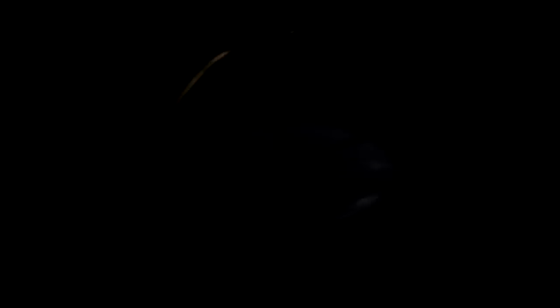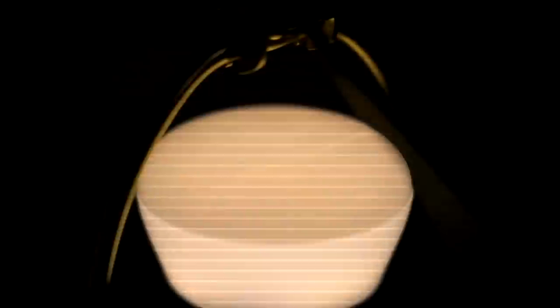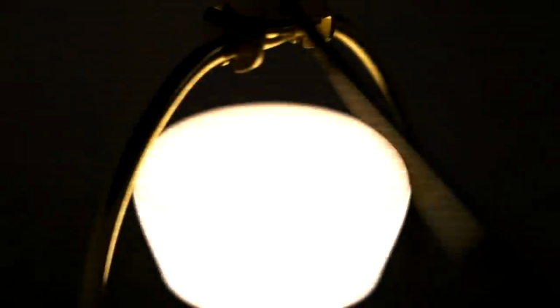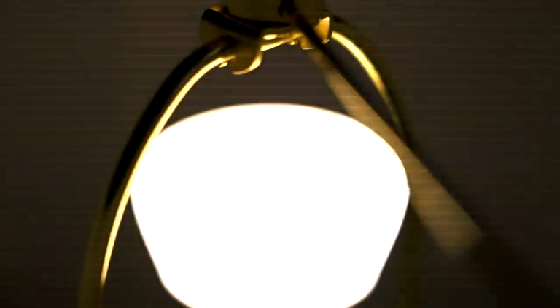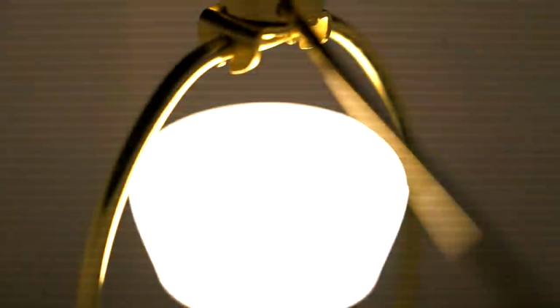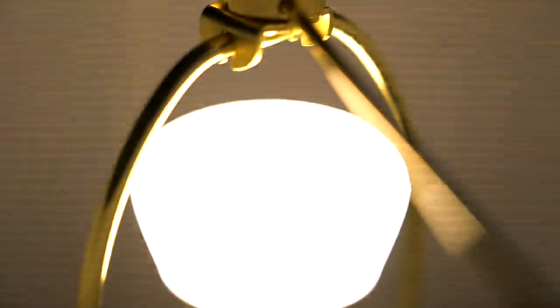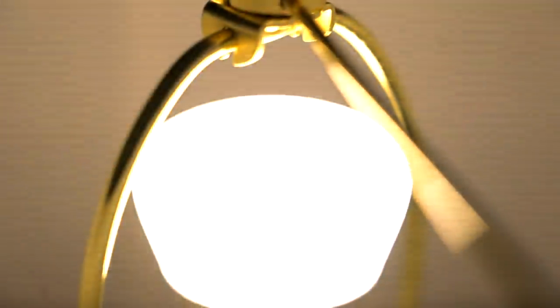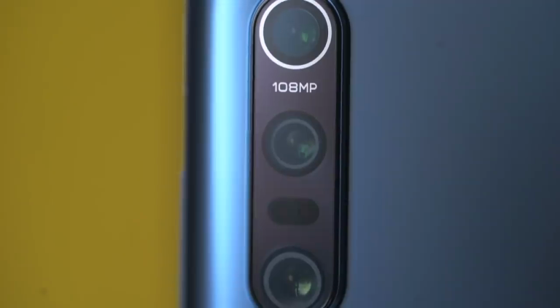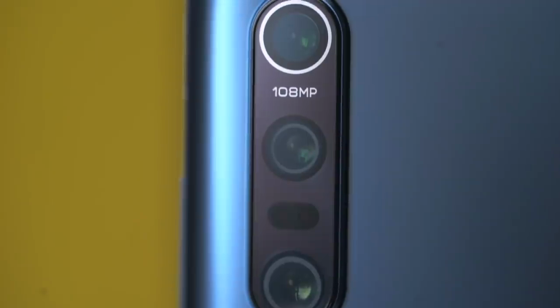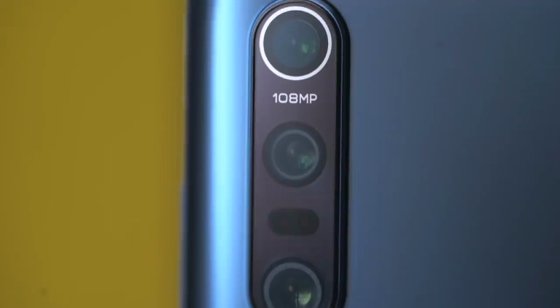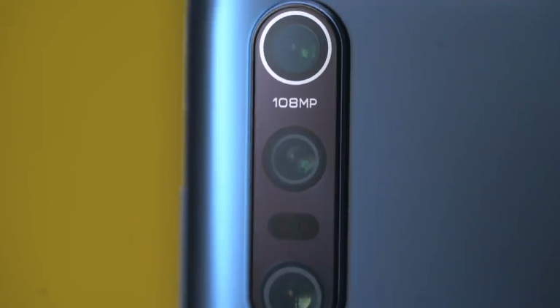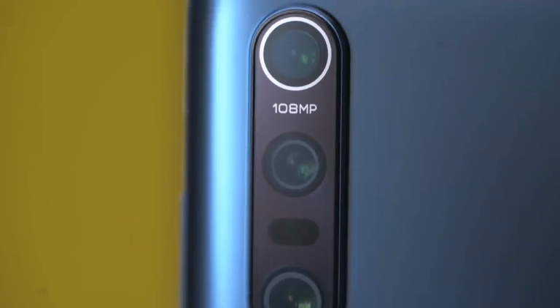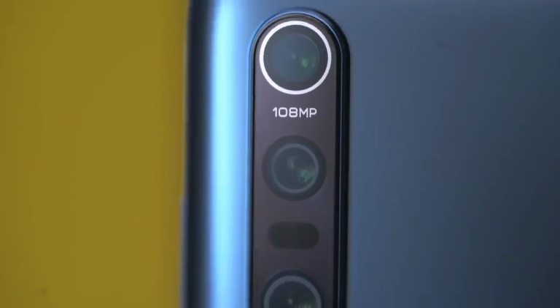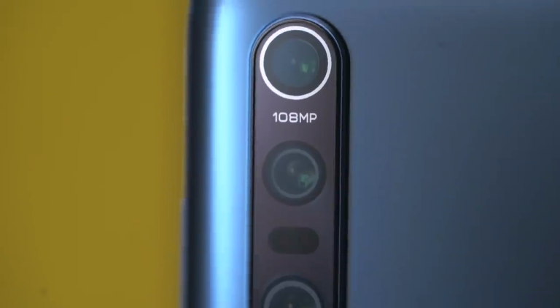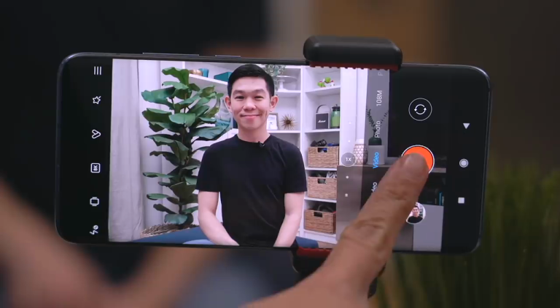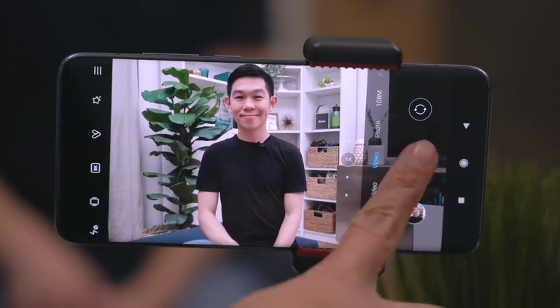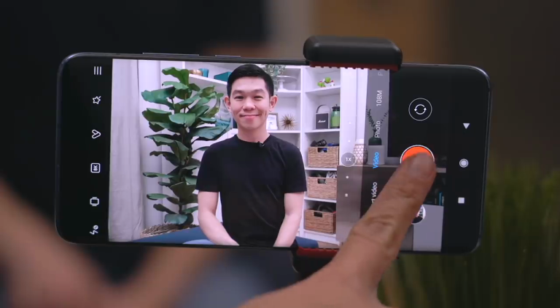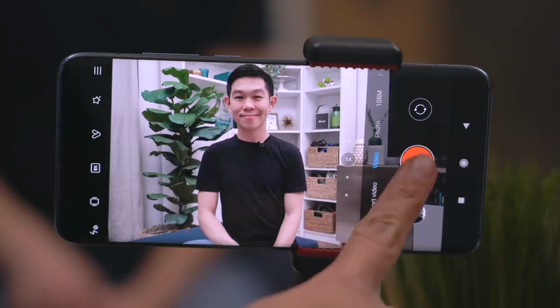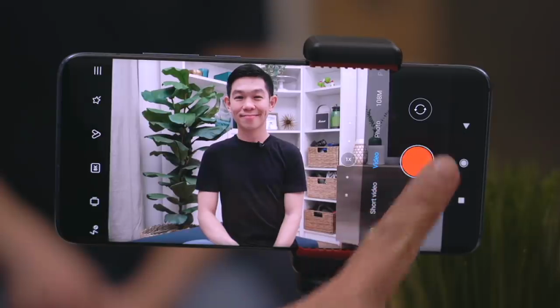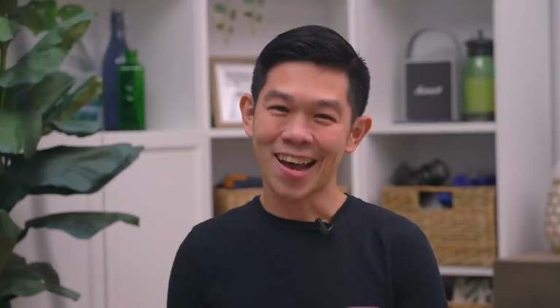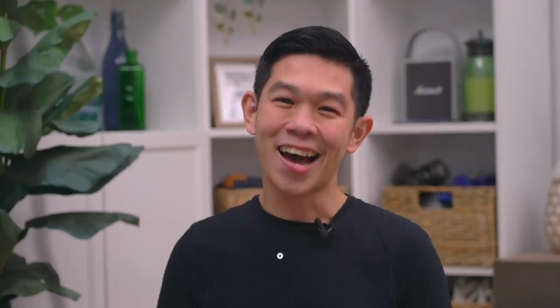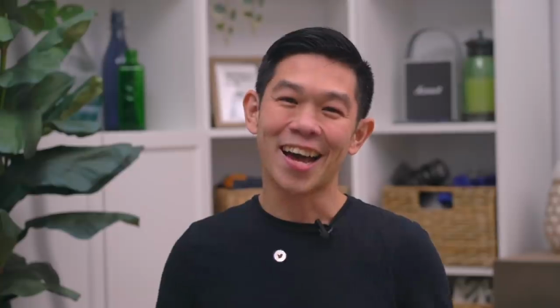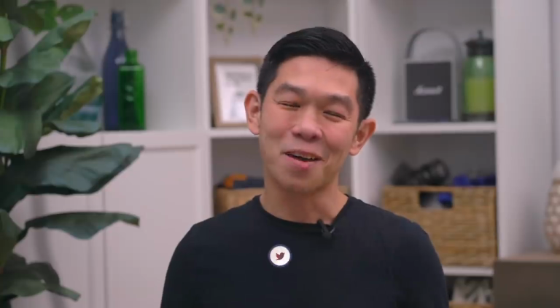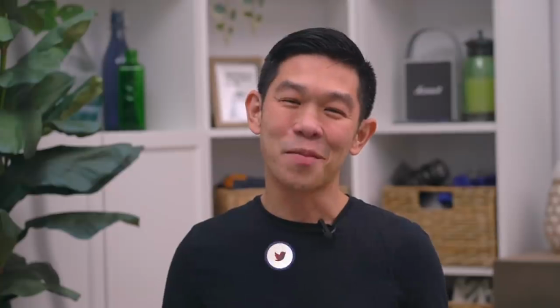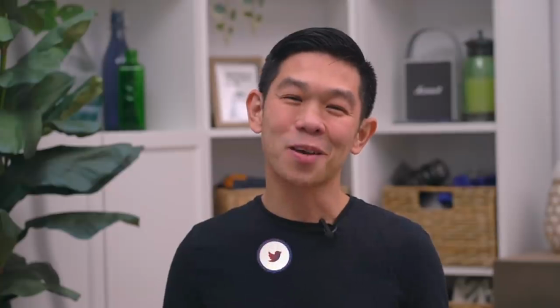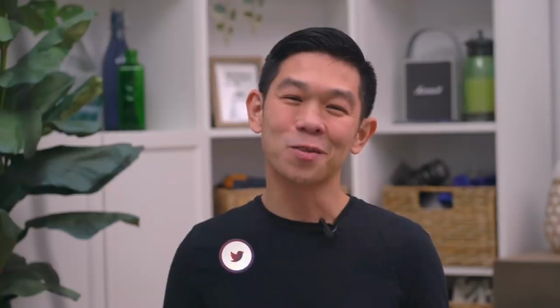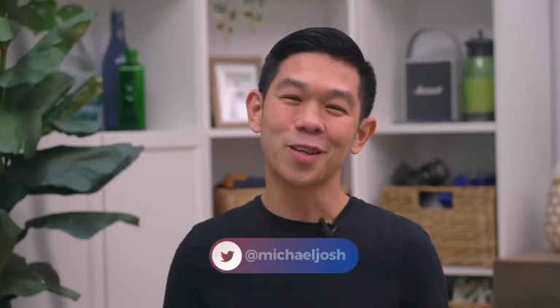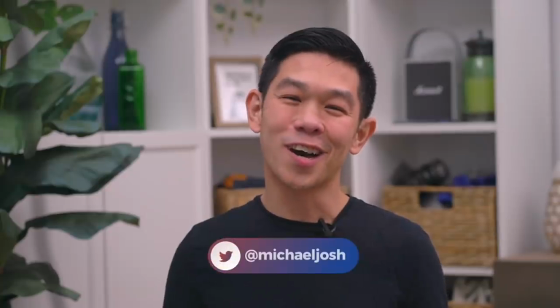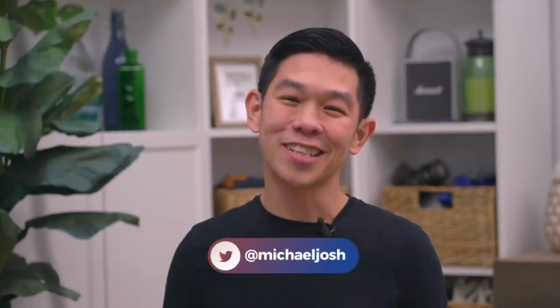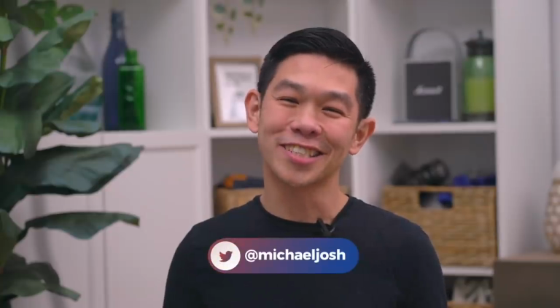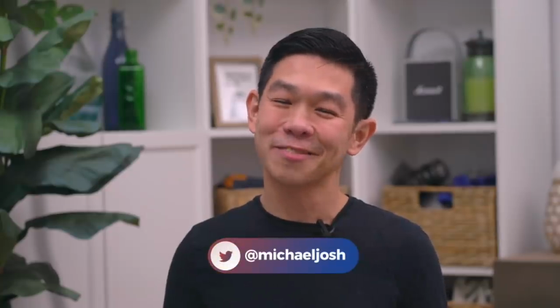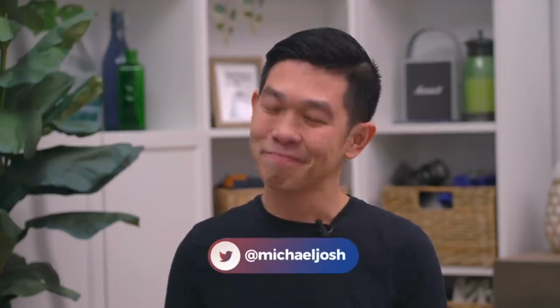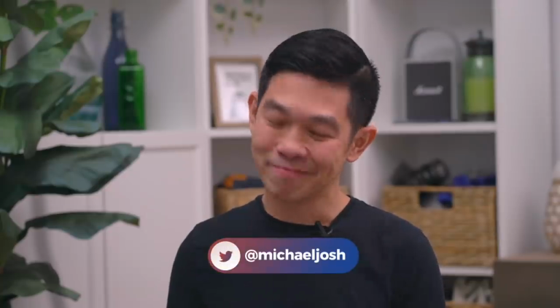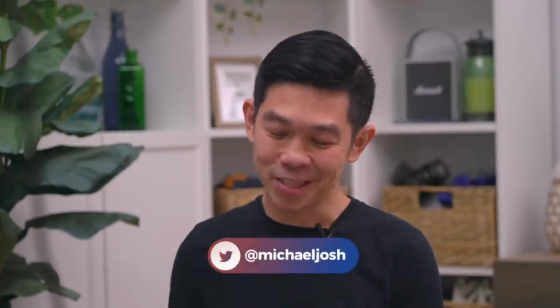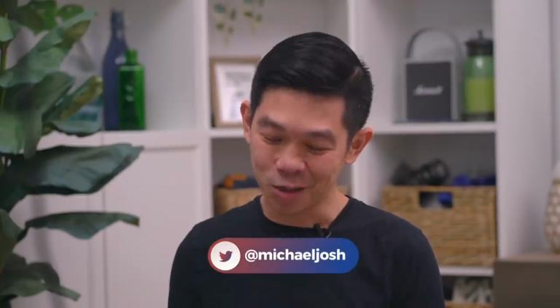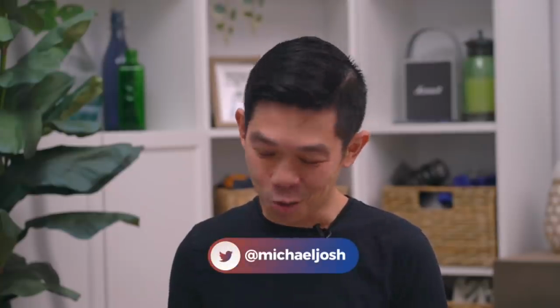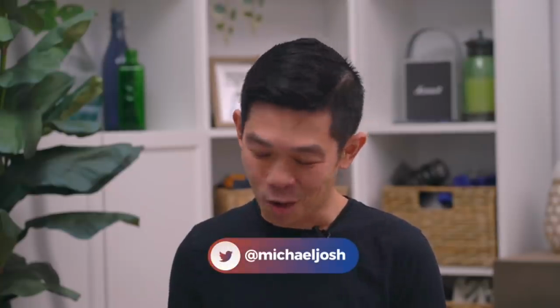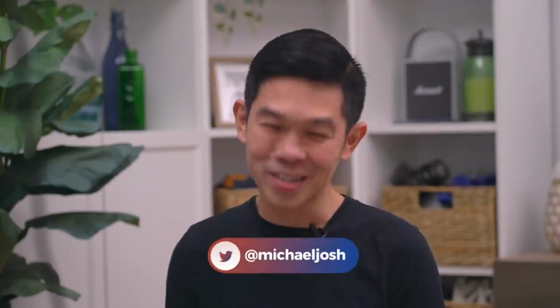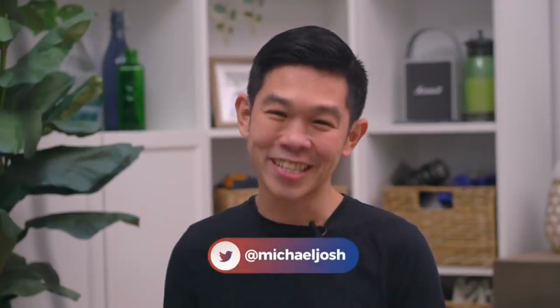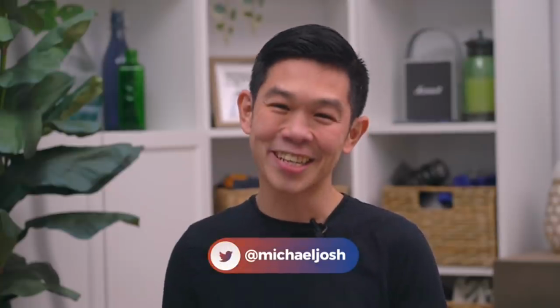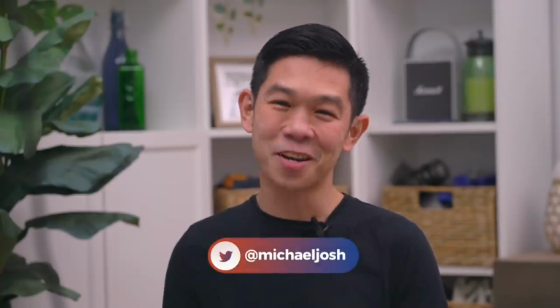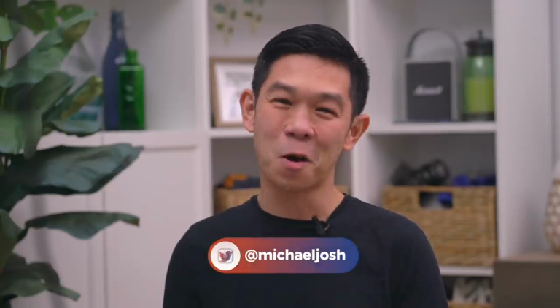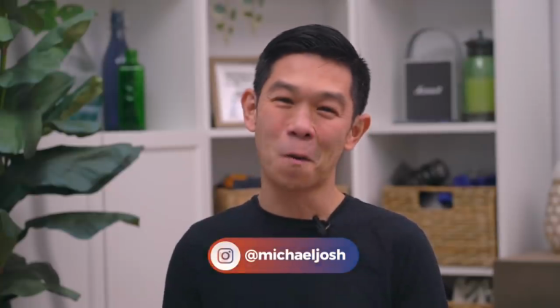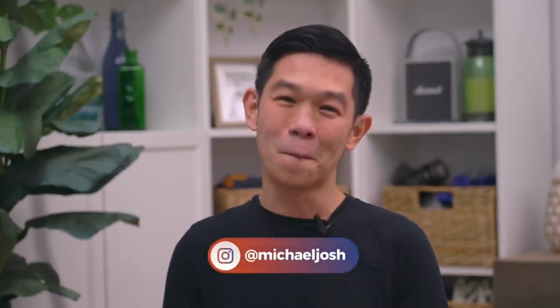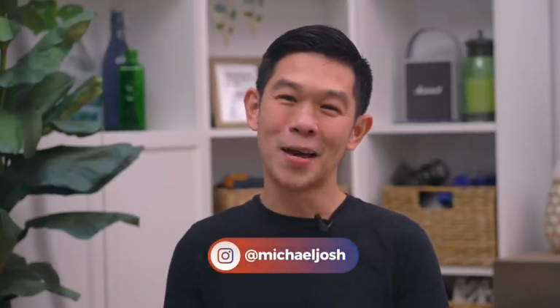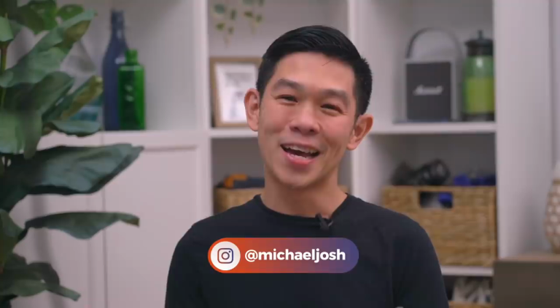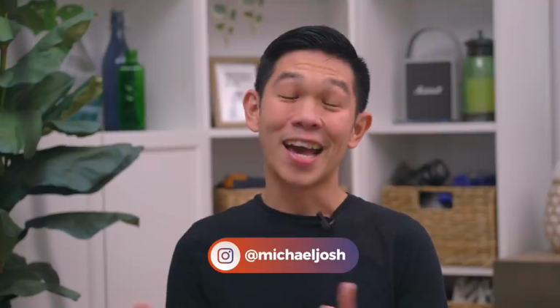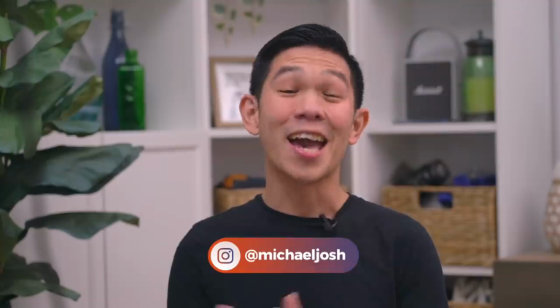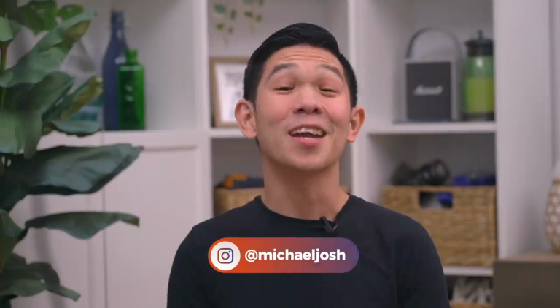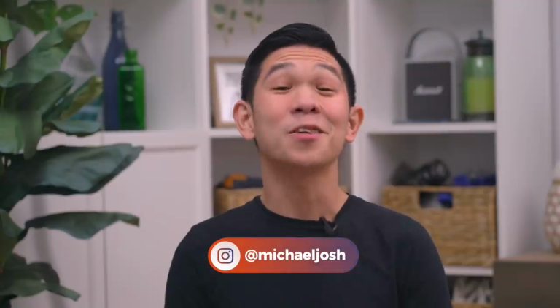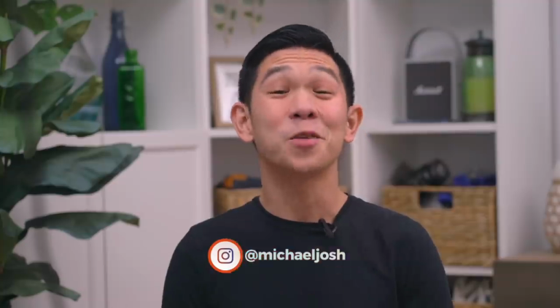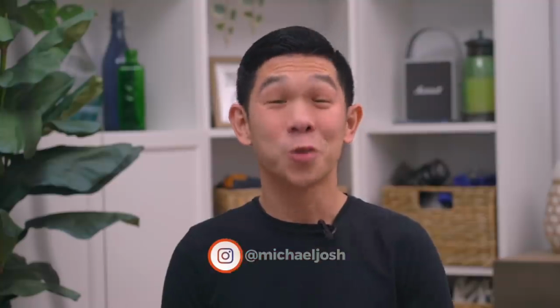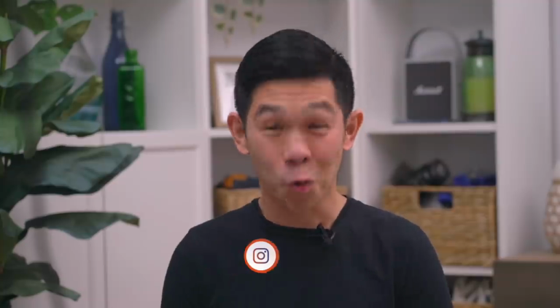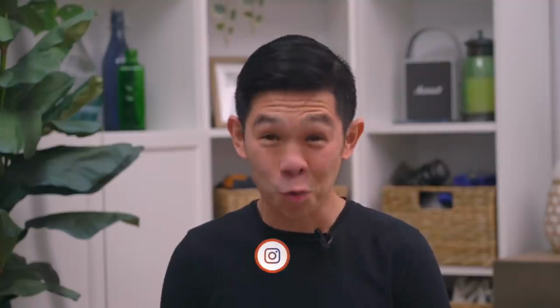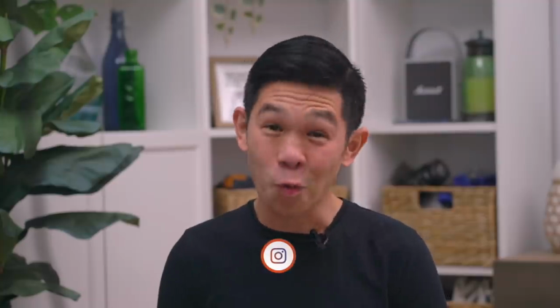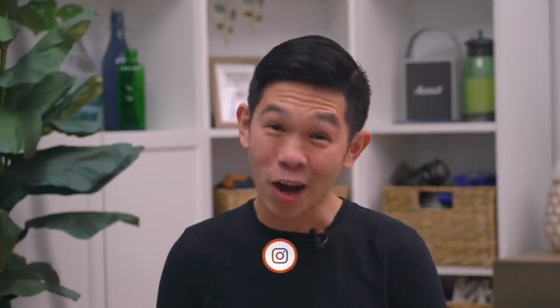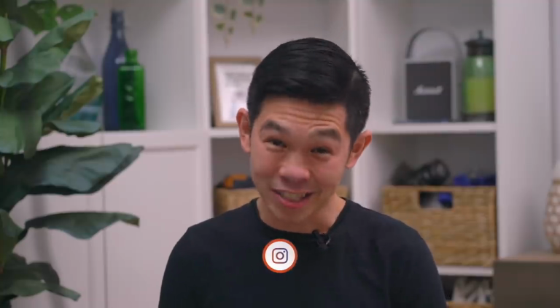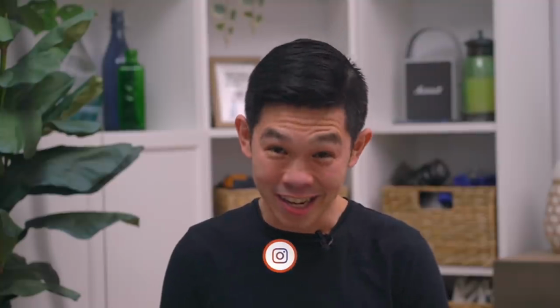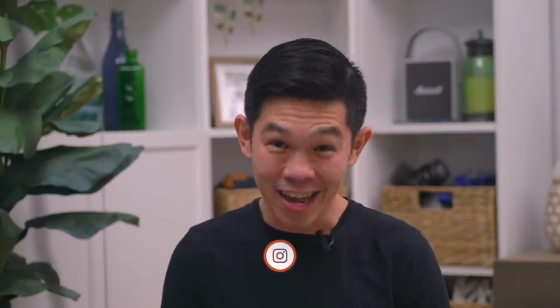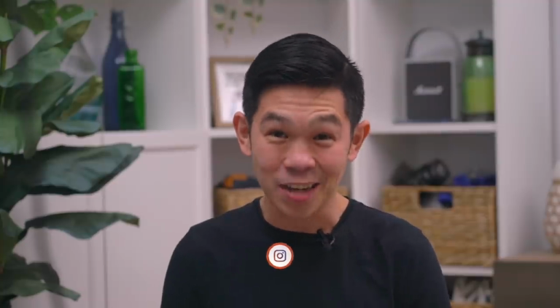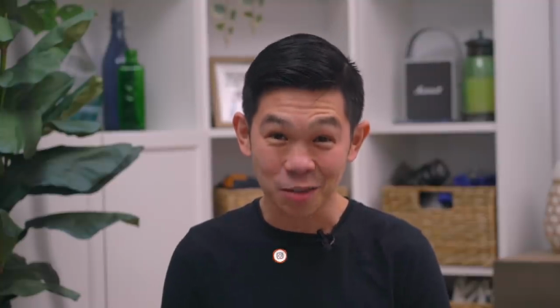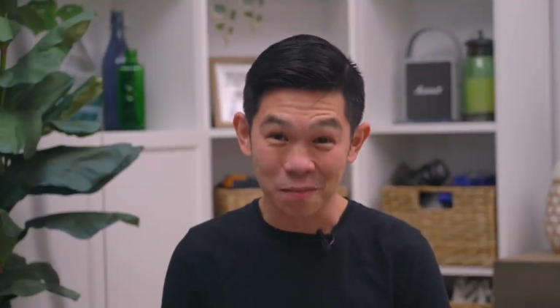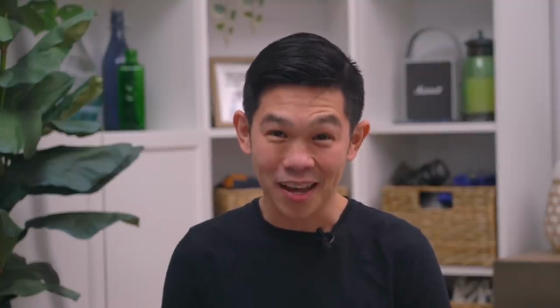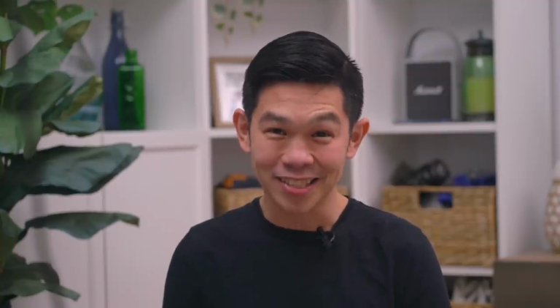Lights, camera, action. Hi, I'm Michael Josh, still quarantined at home, and you're watching Gadget Match.